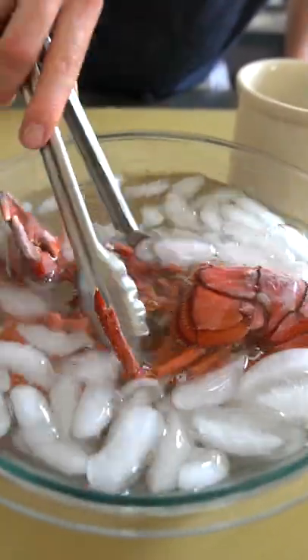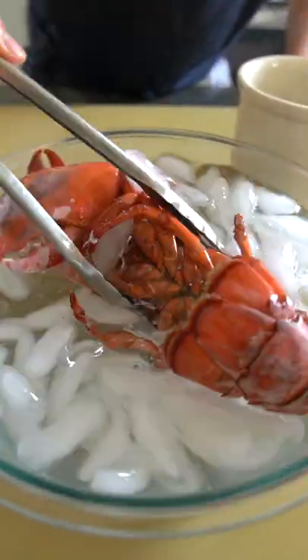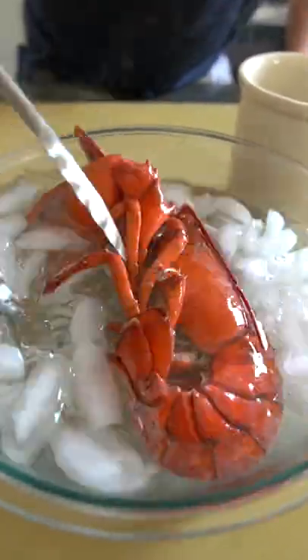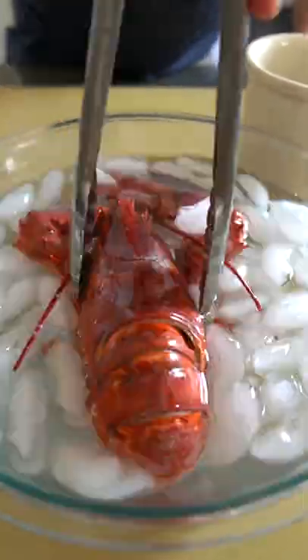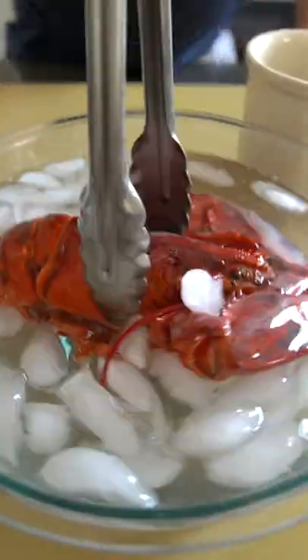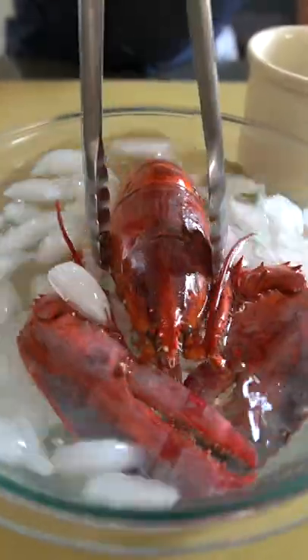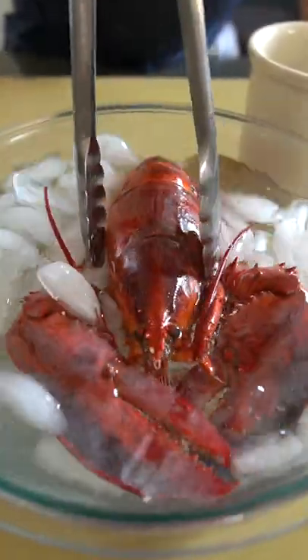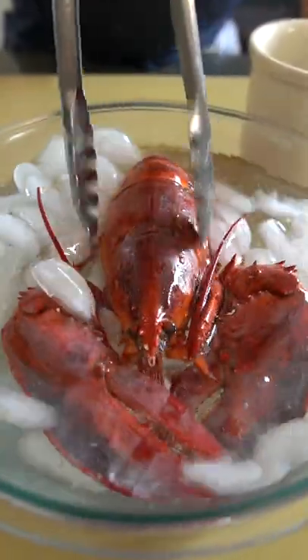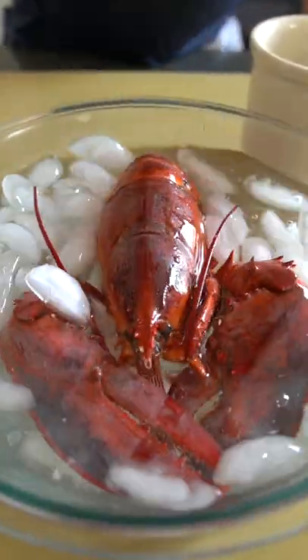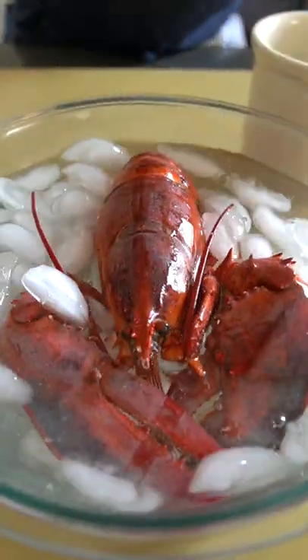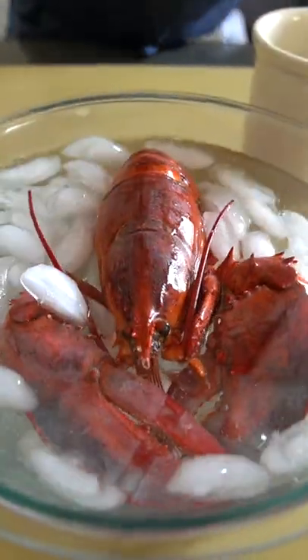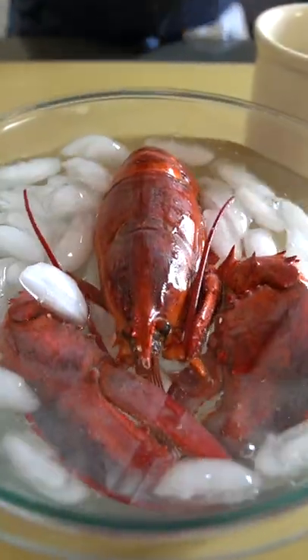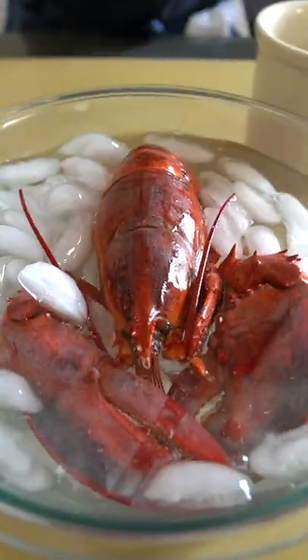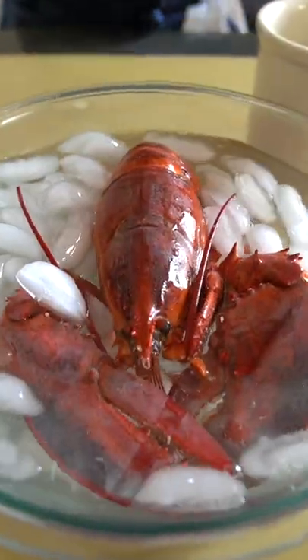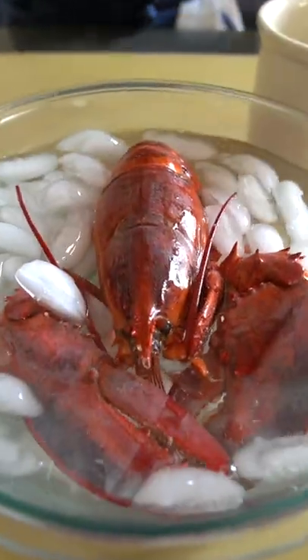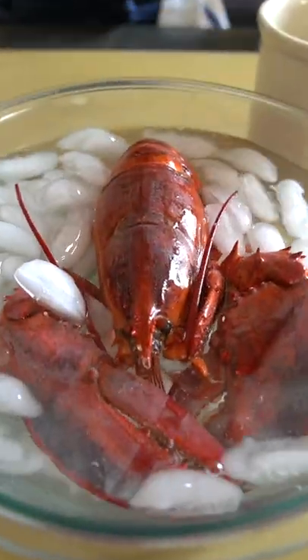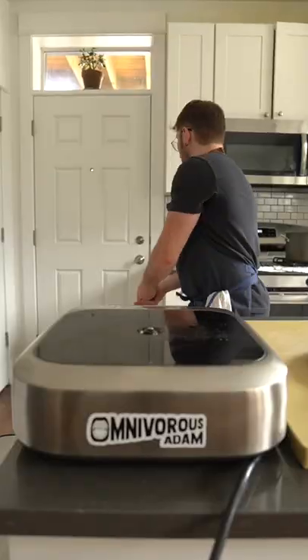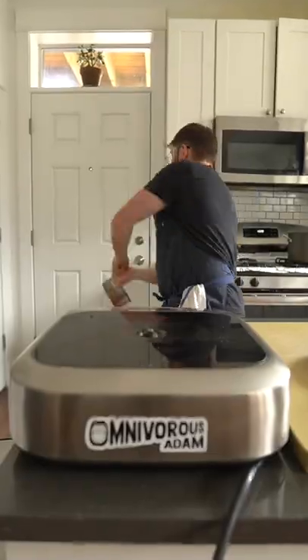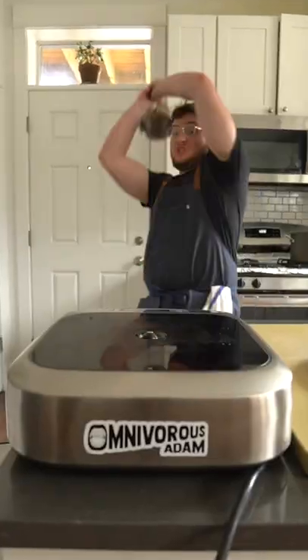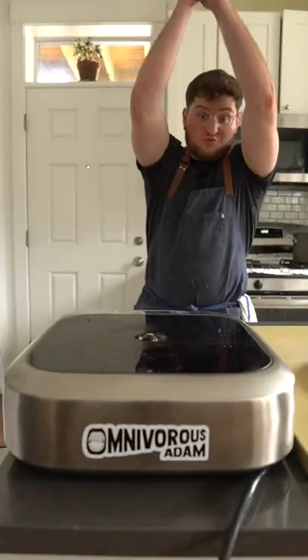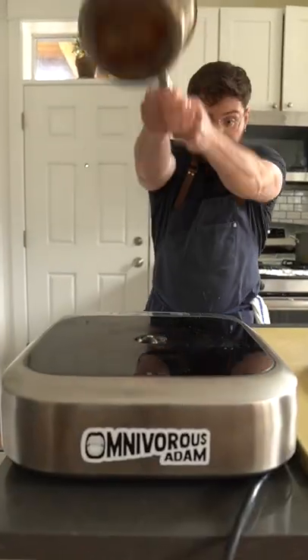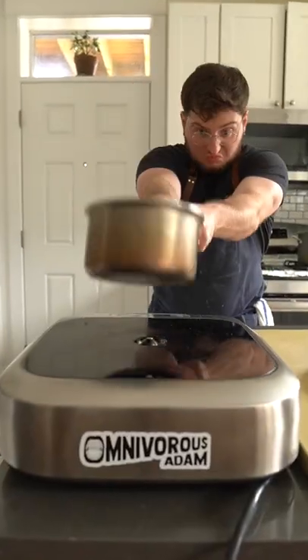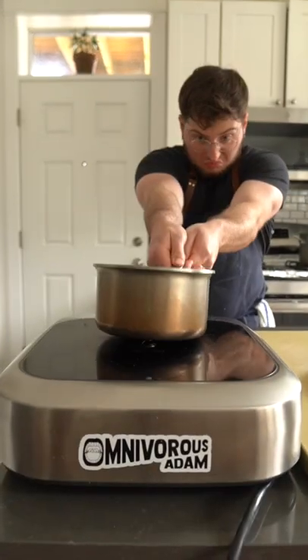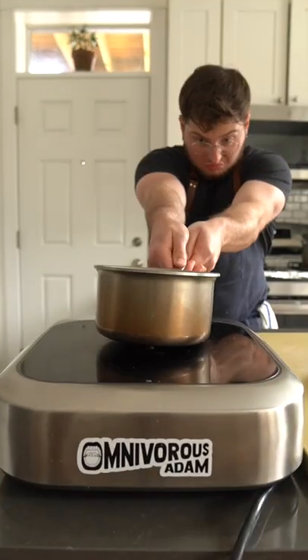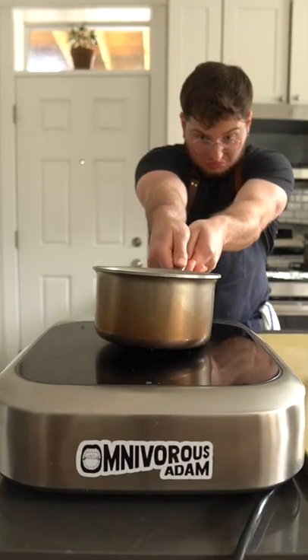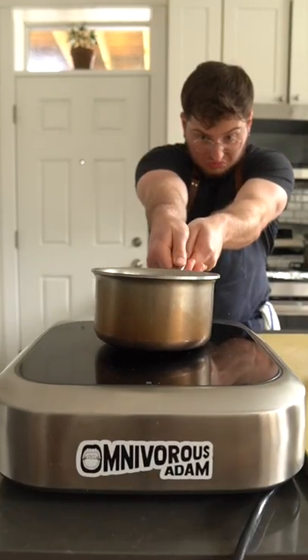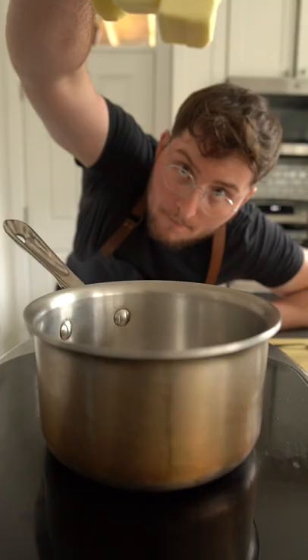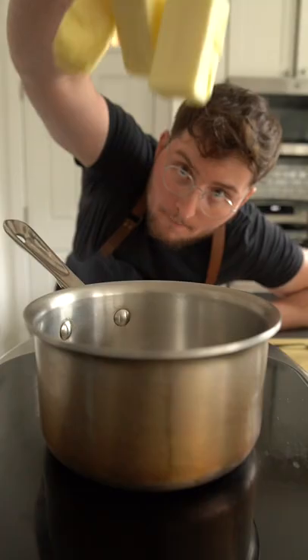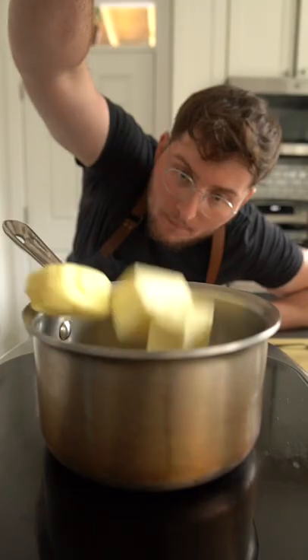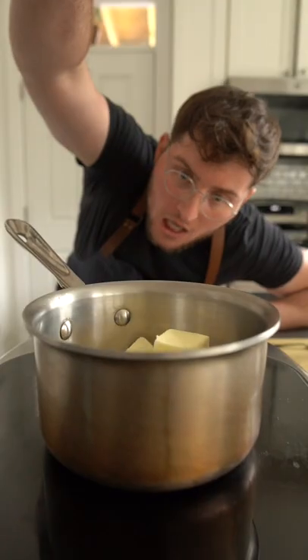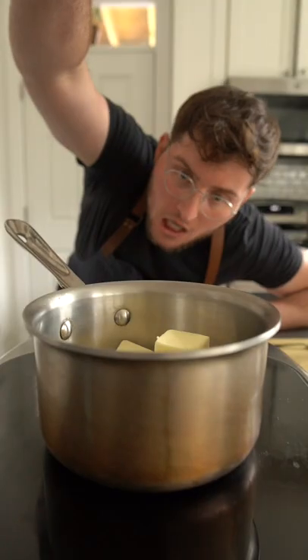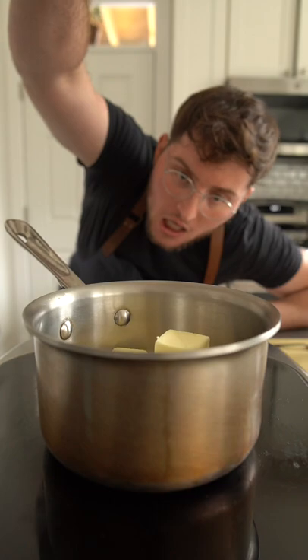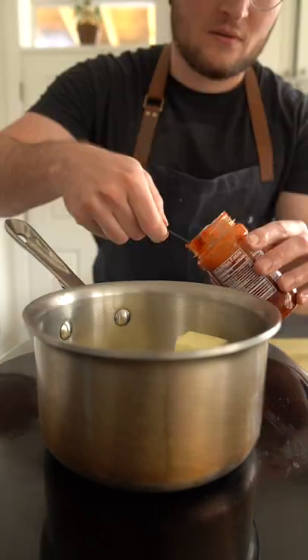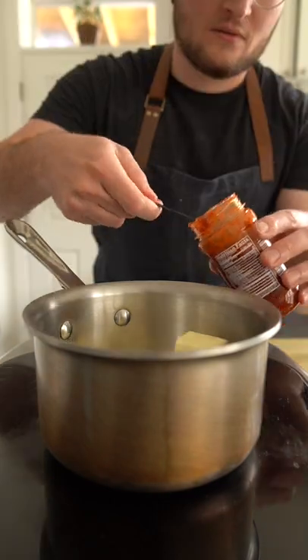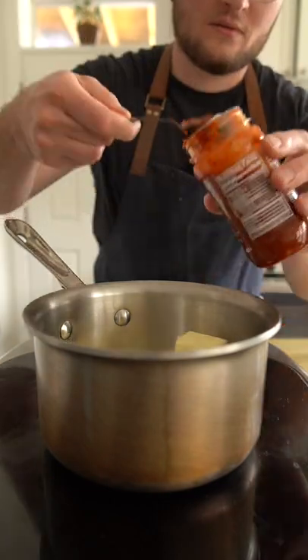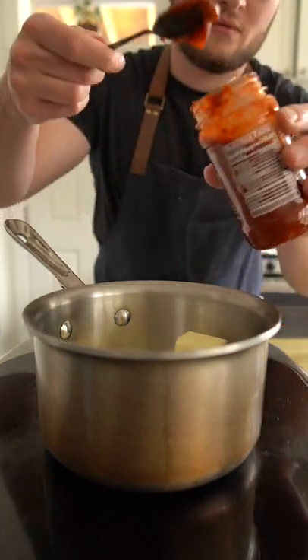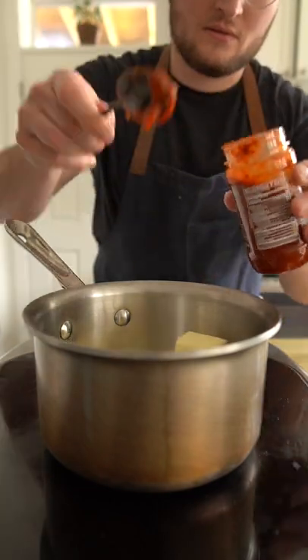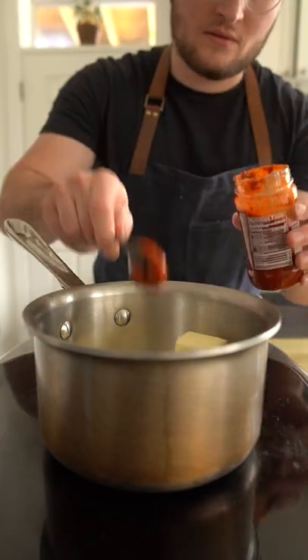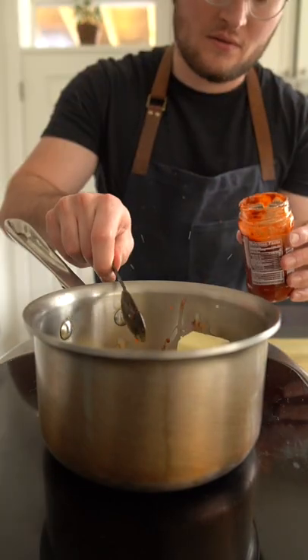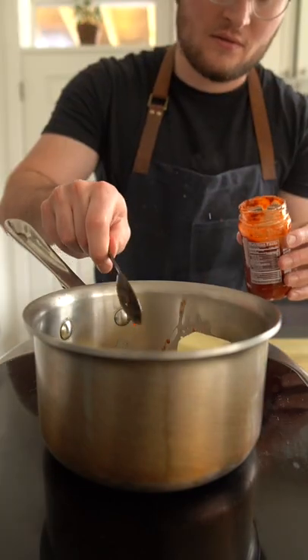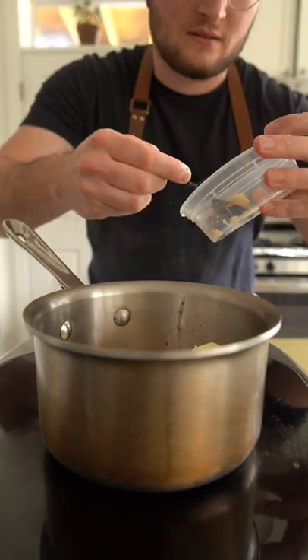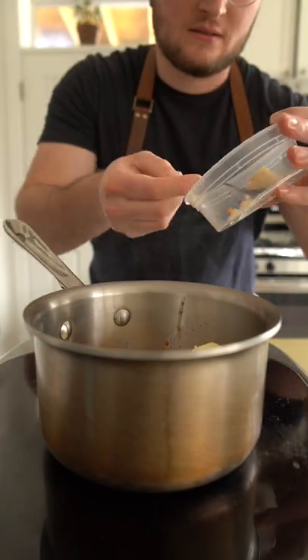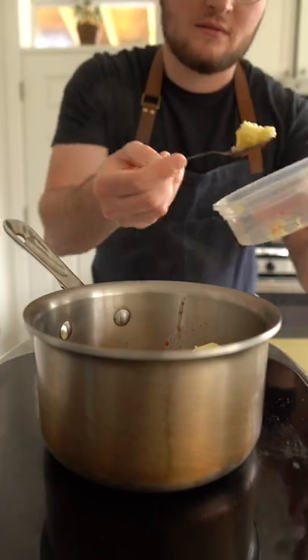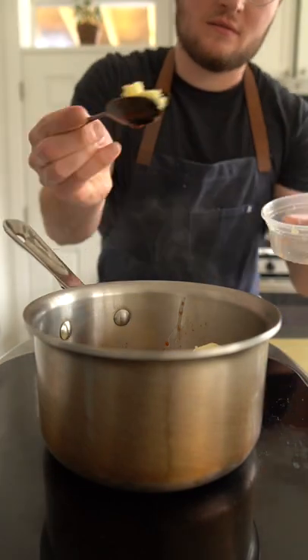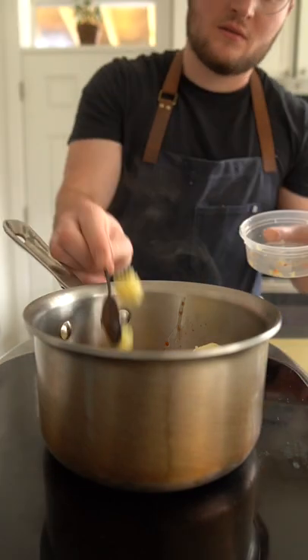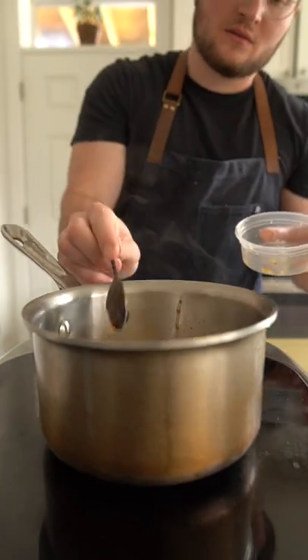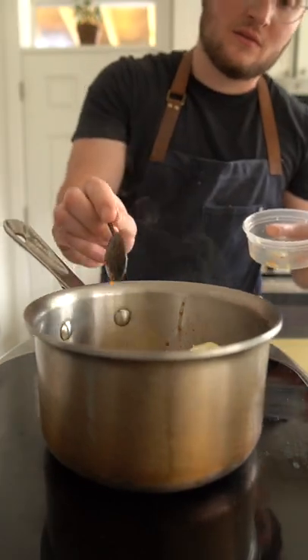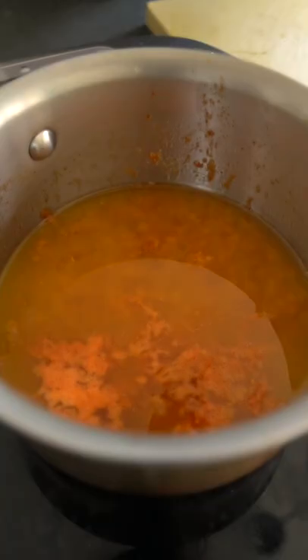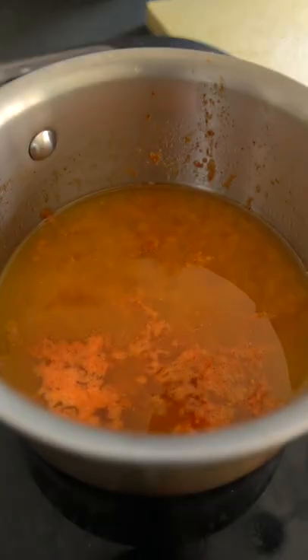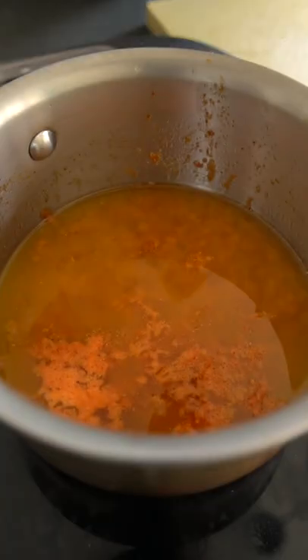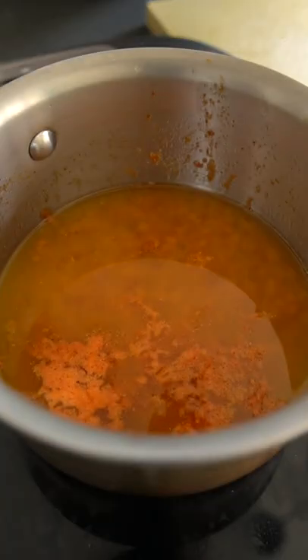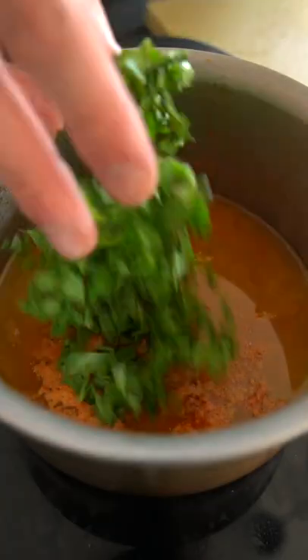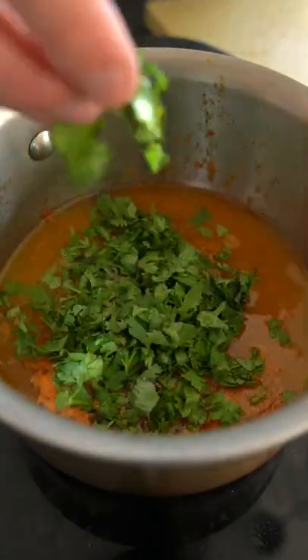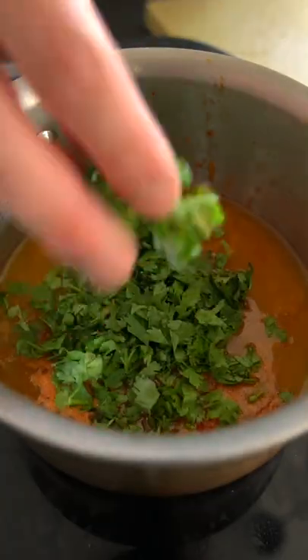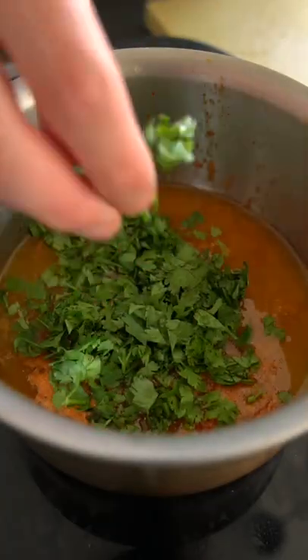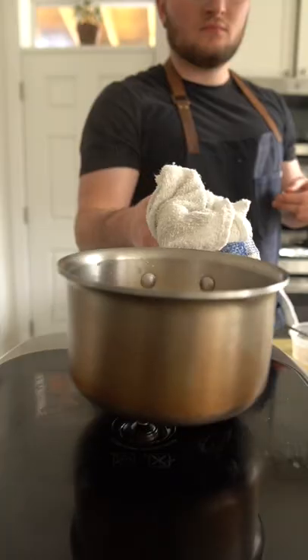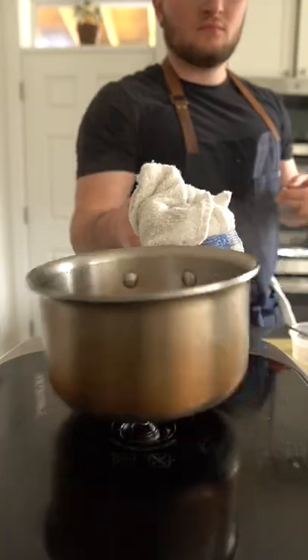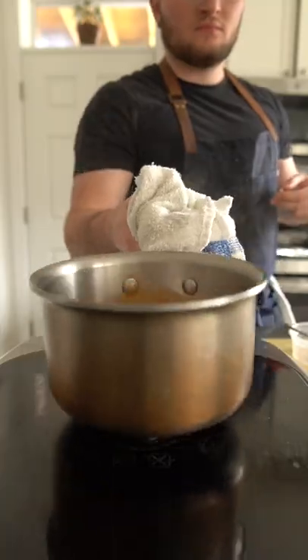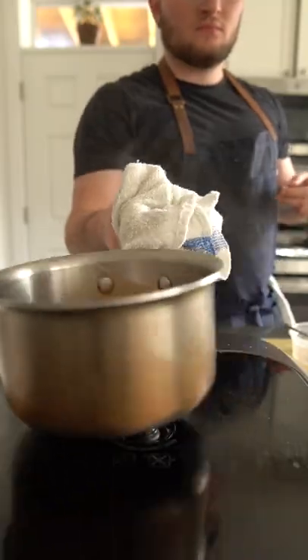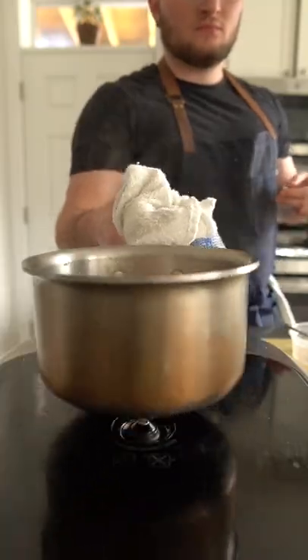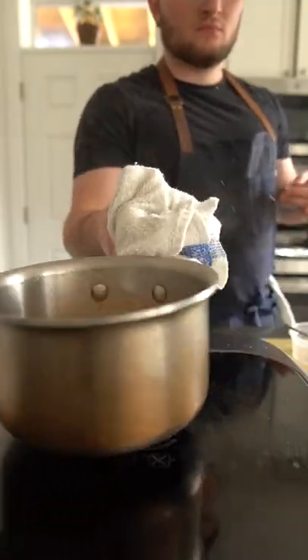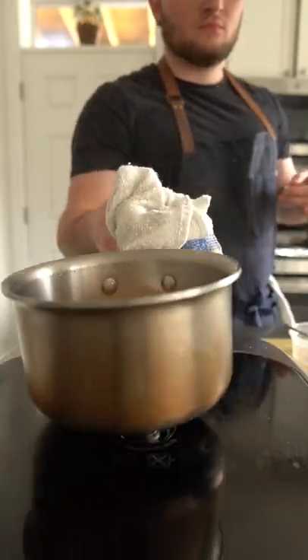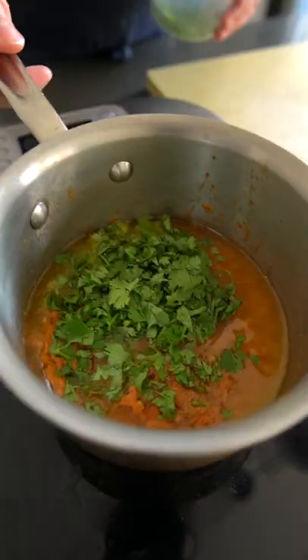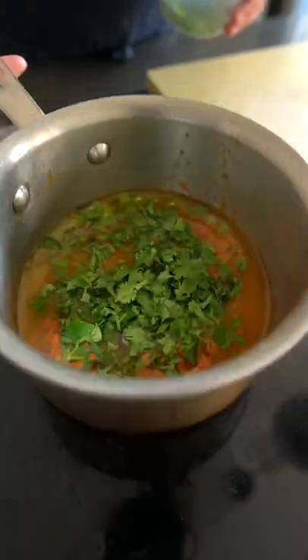Let's make a quick chili garlic butter for our lobster by adding butter, some chili garlic sauce, more garlic, and cilantro to a pan, melting it down, and setting it aside.